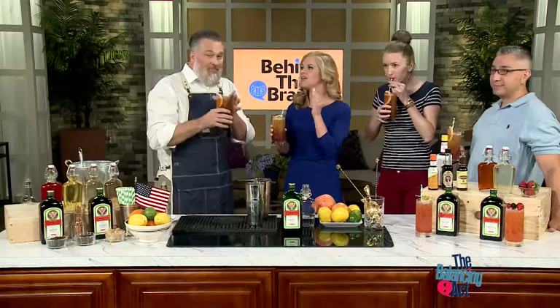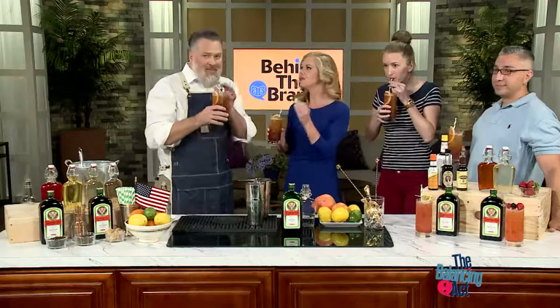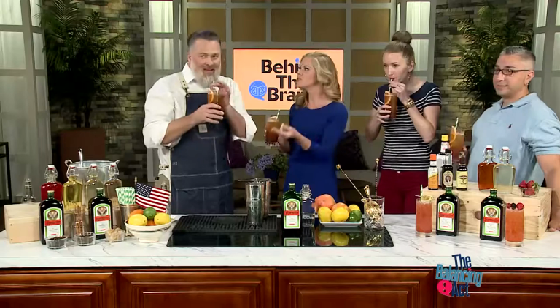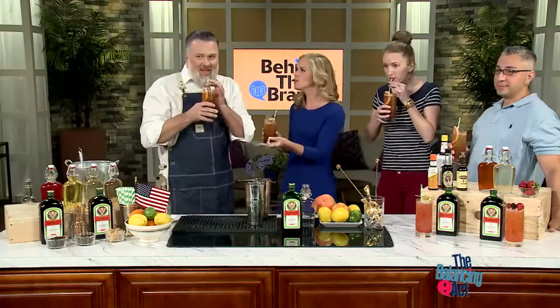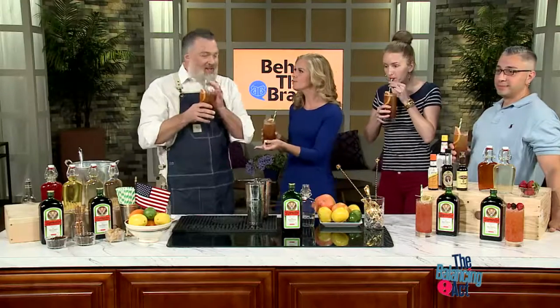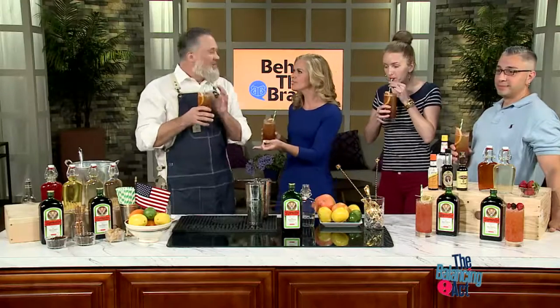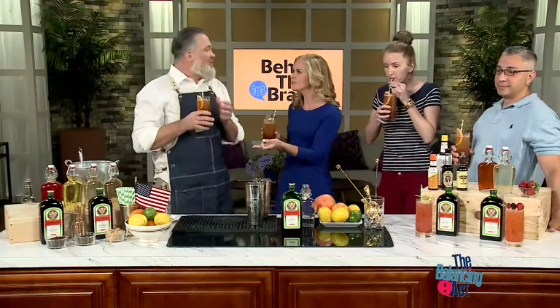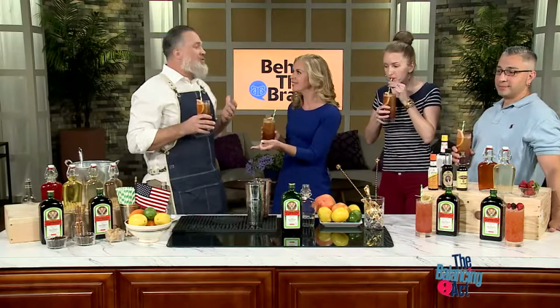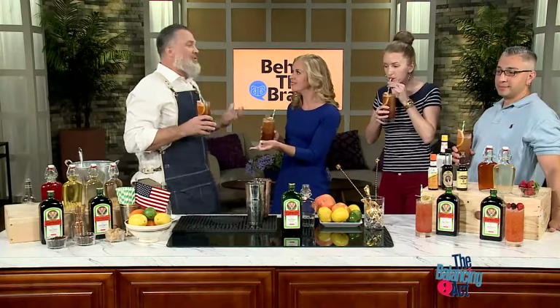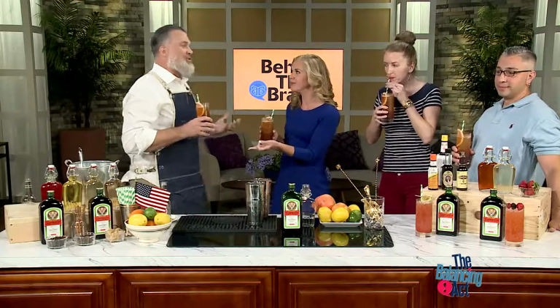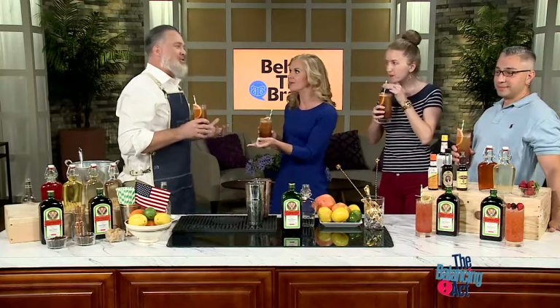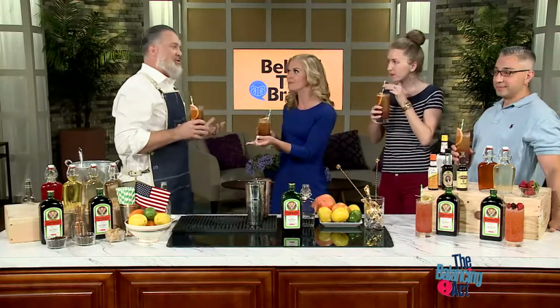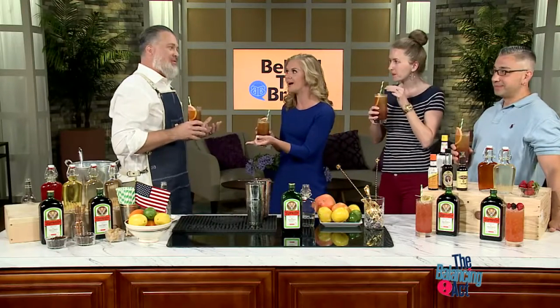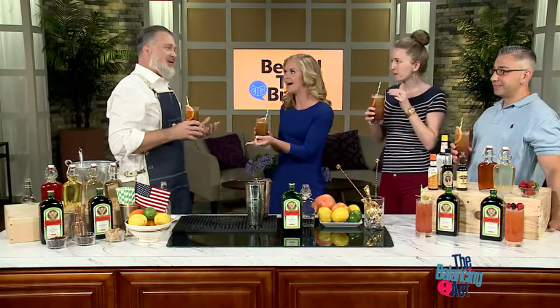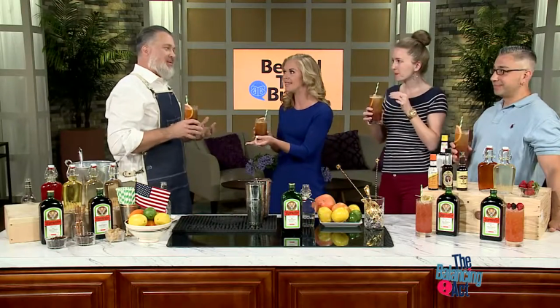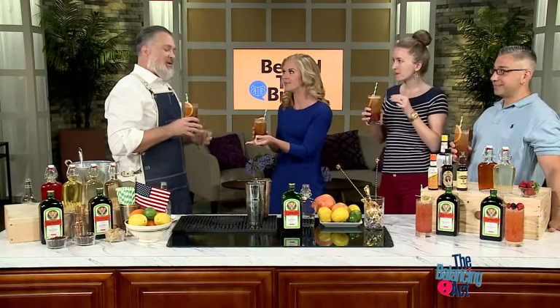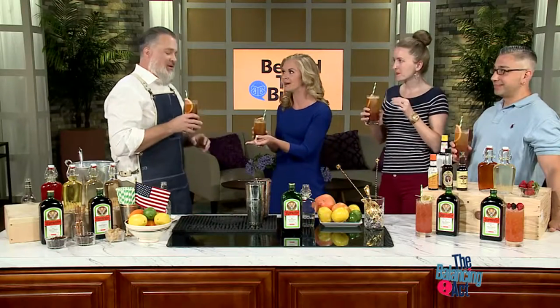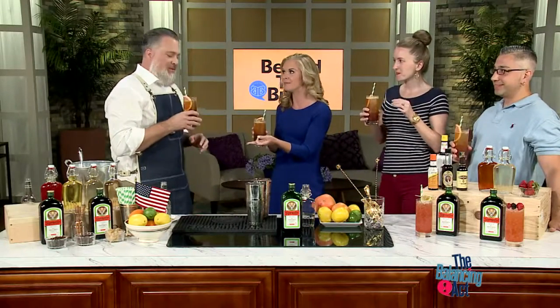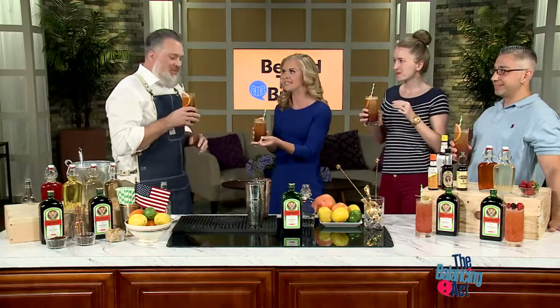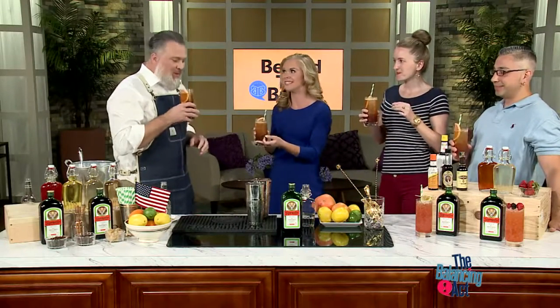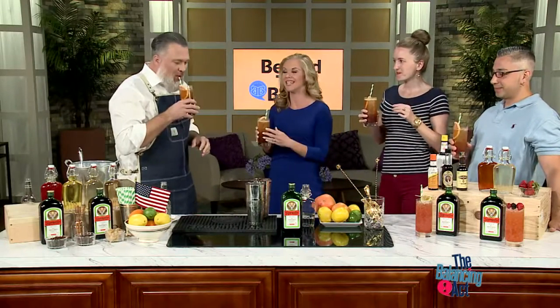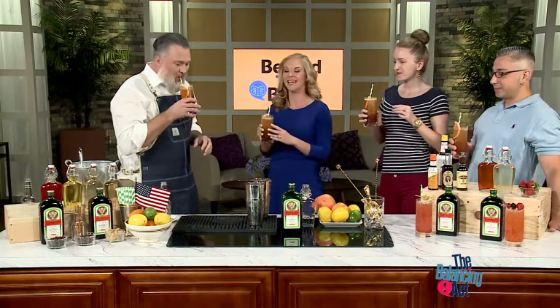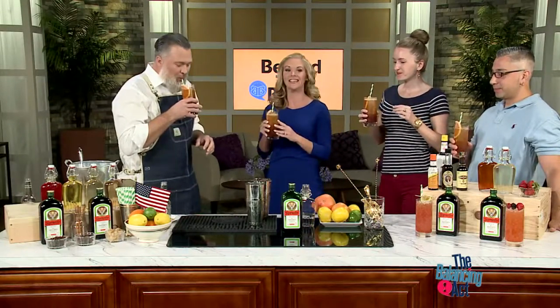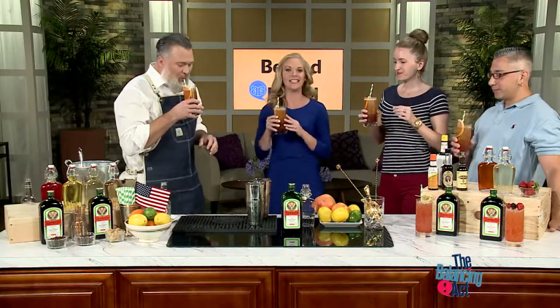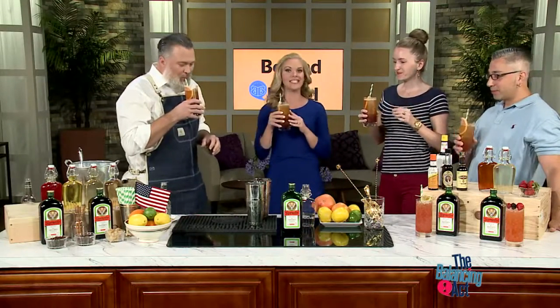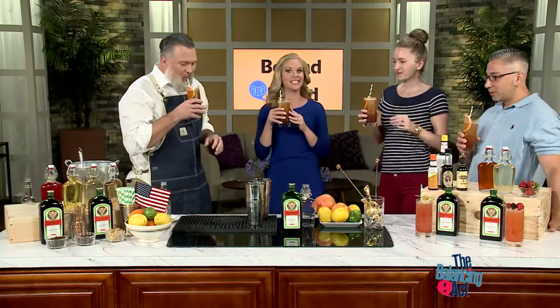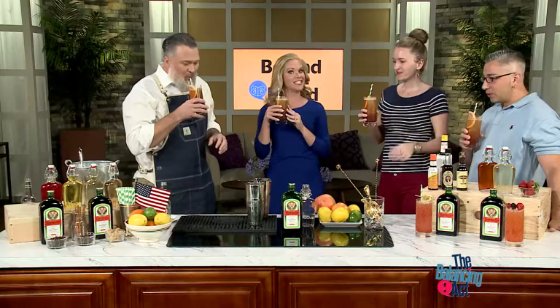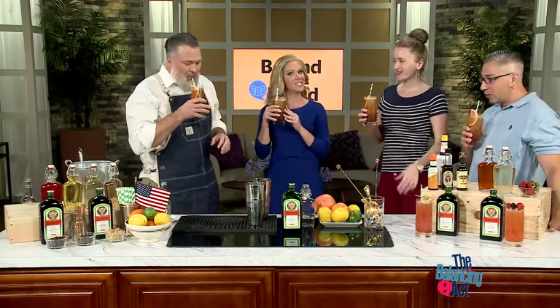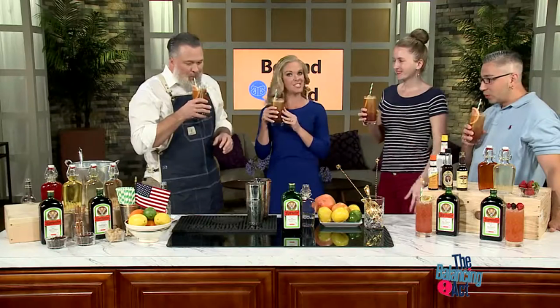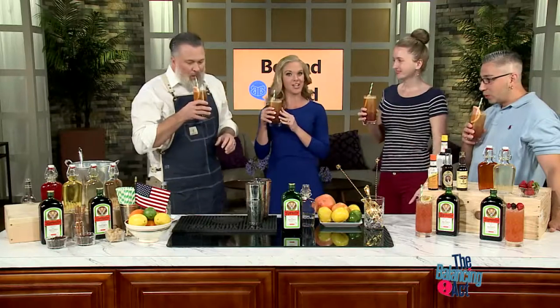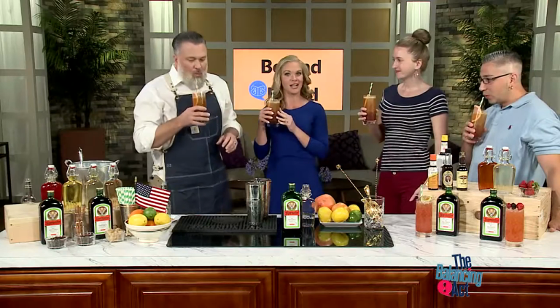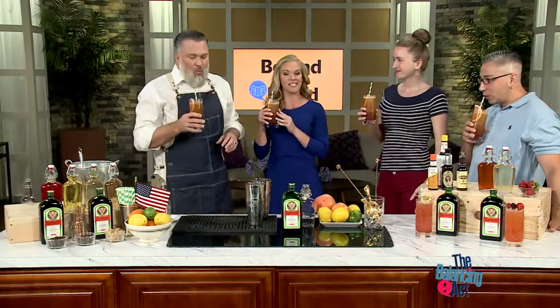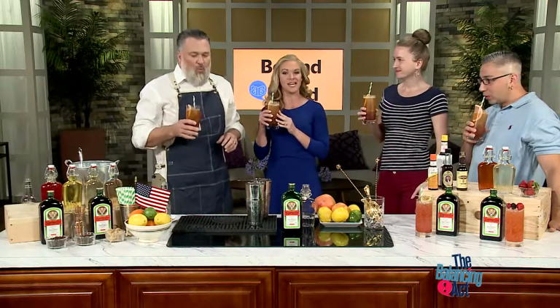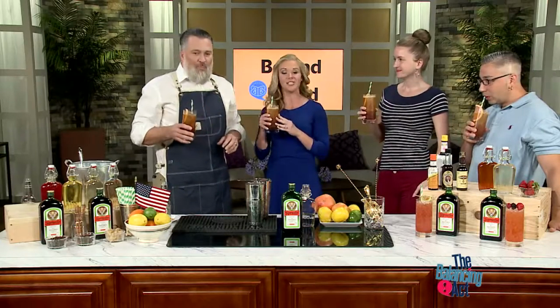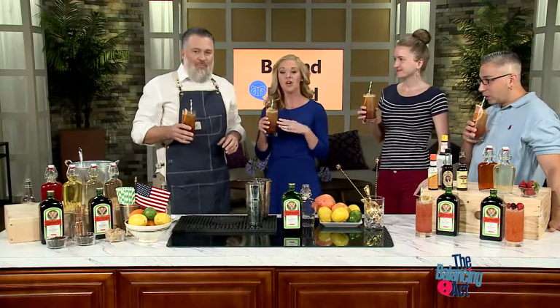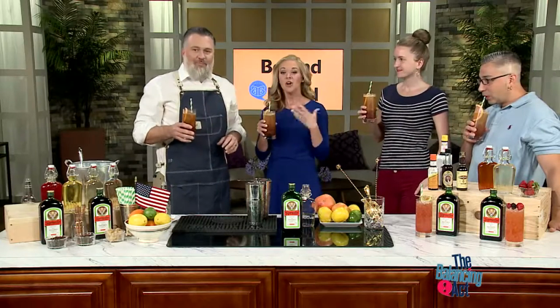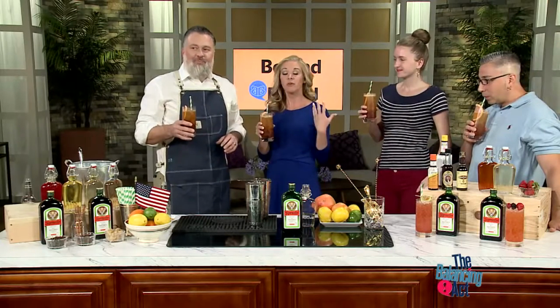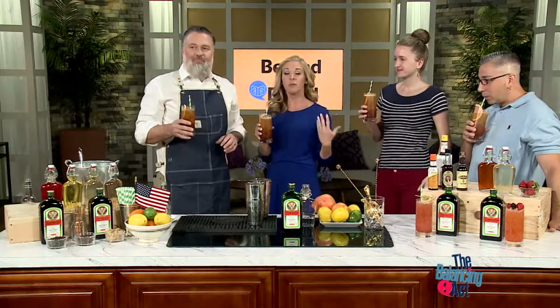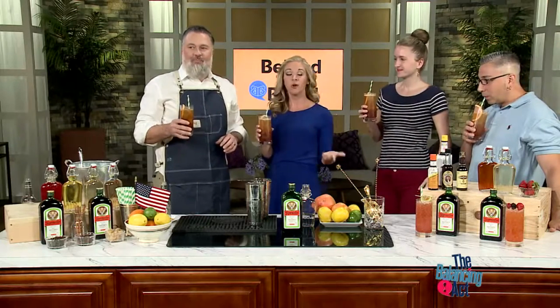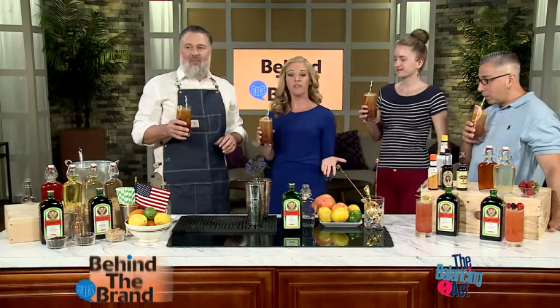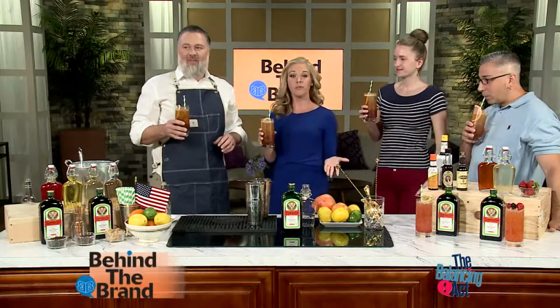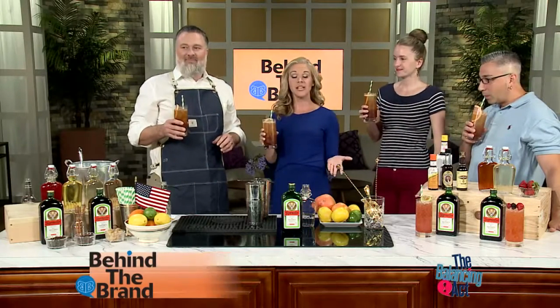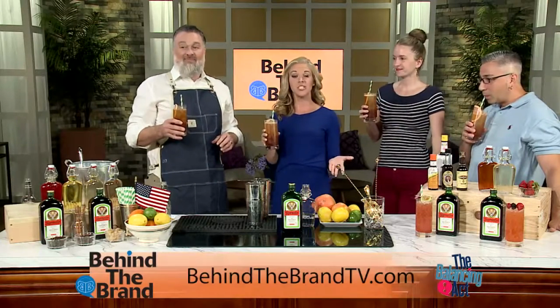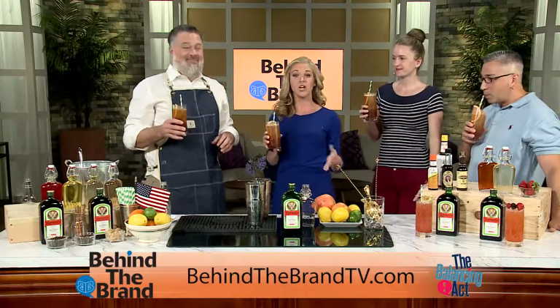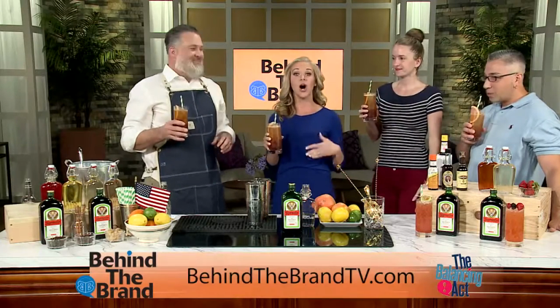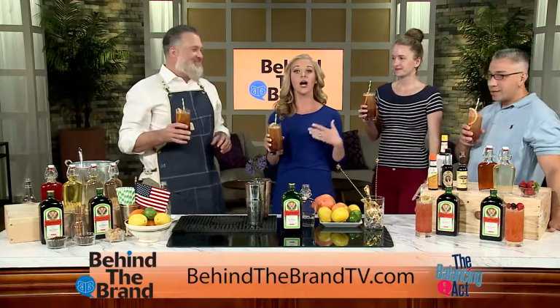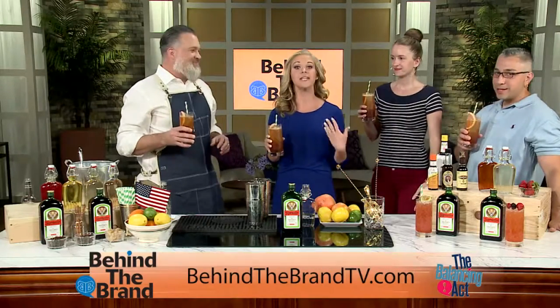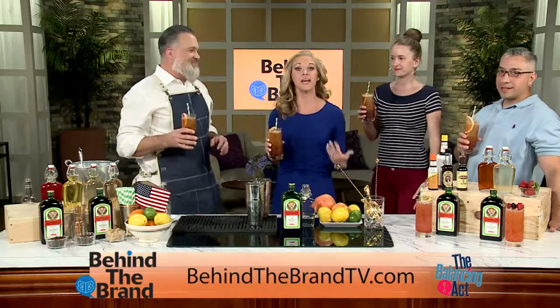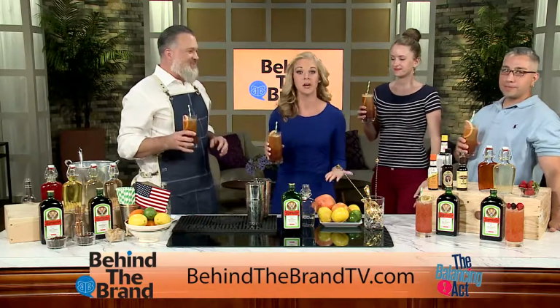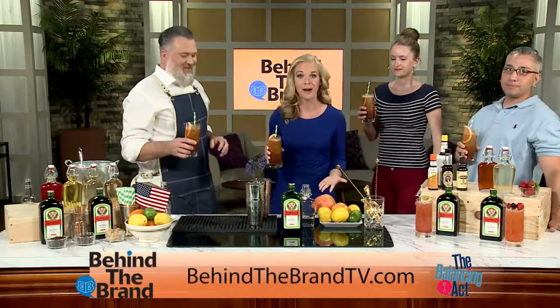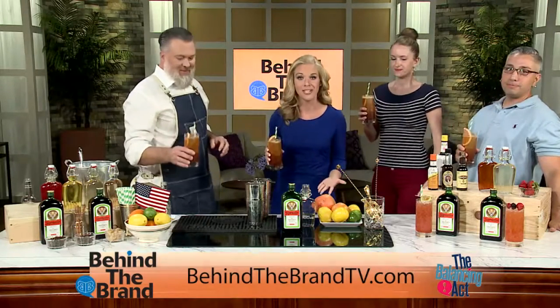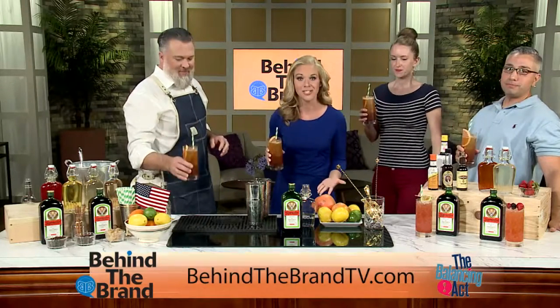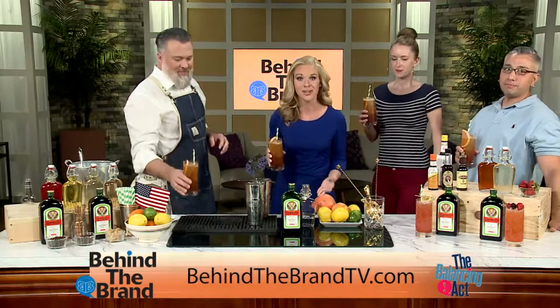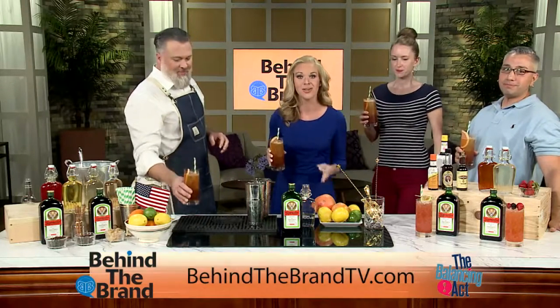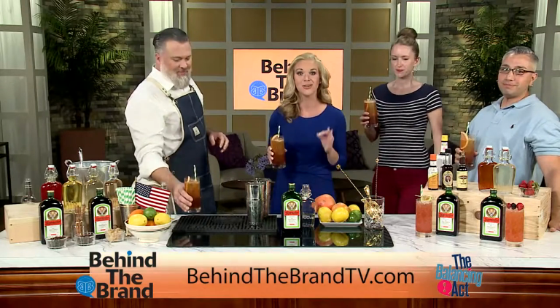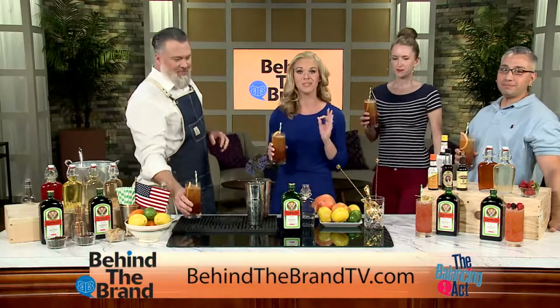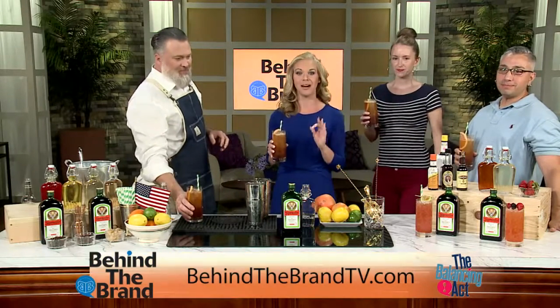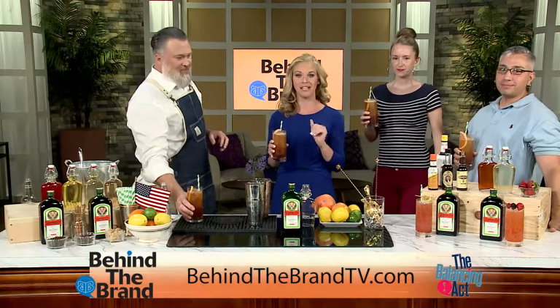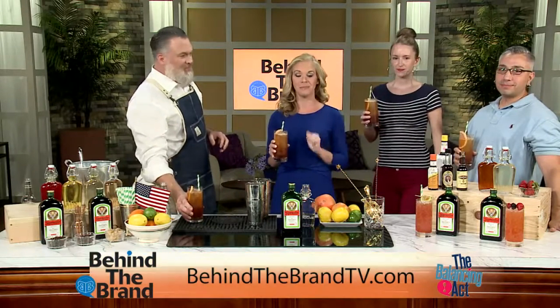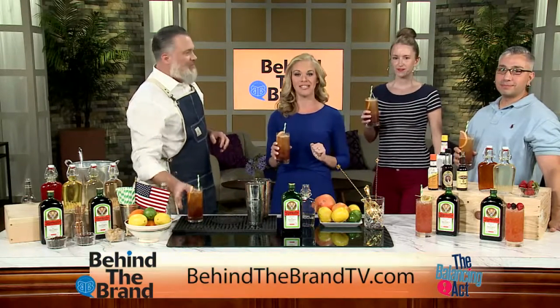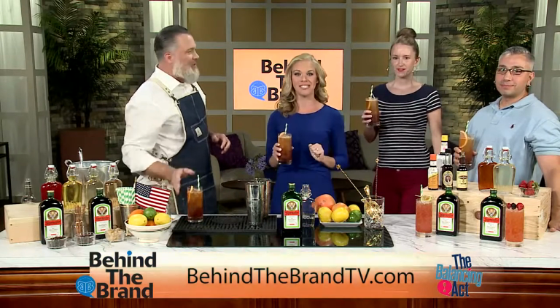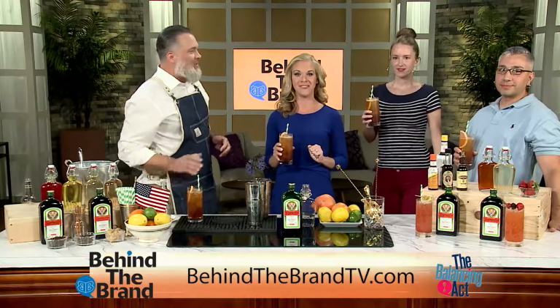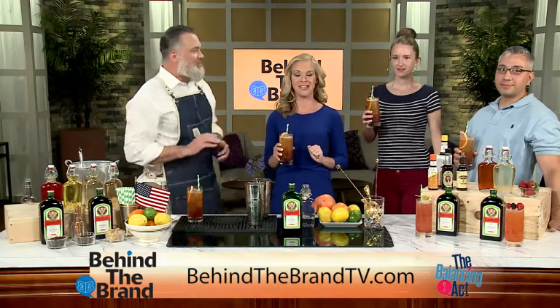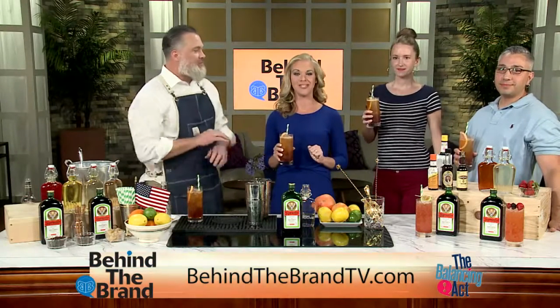Thank you so much, Willie, for going Behind the Brand with us today and these delicious cocktails. For more information on Jägermeister, you can go to BehindTheBrandTV.com.